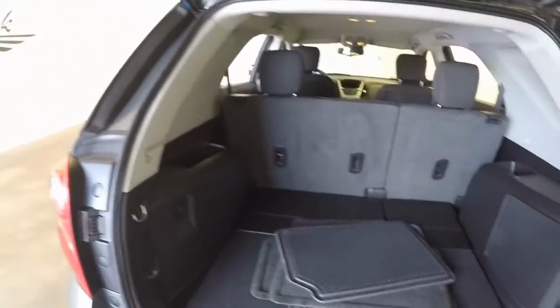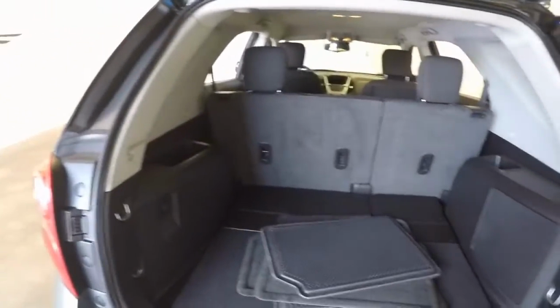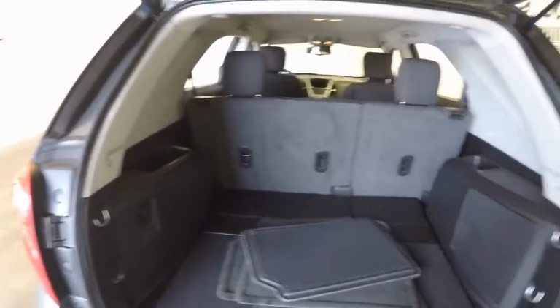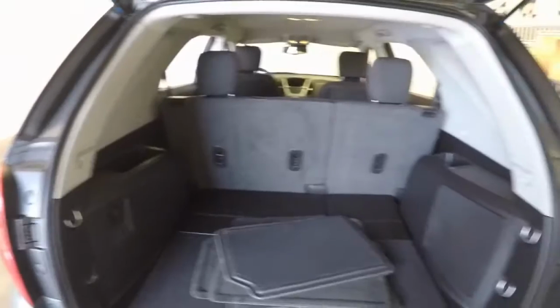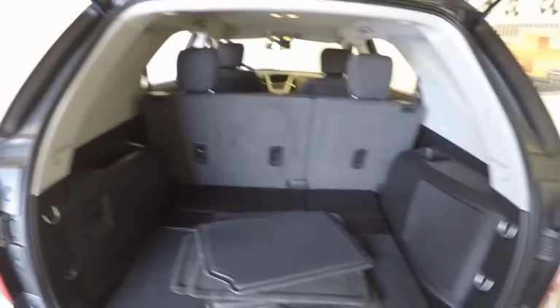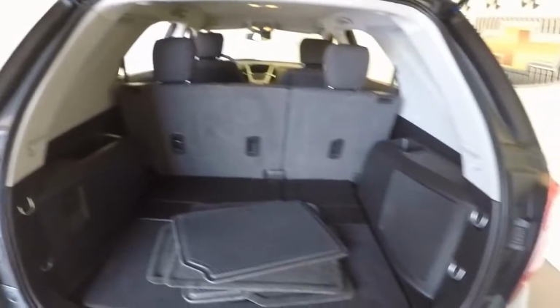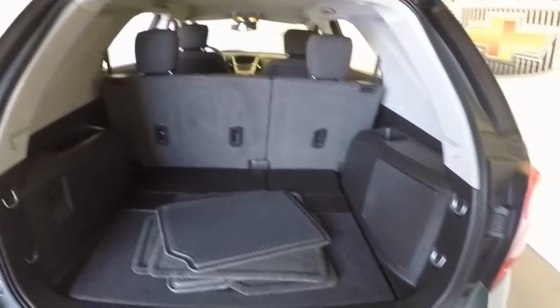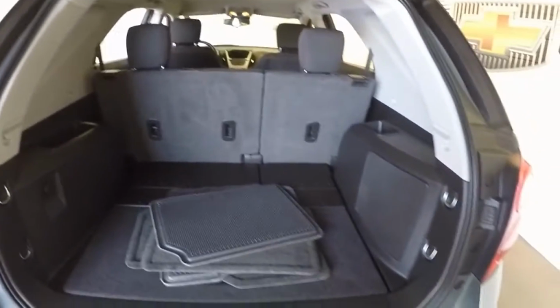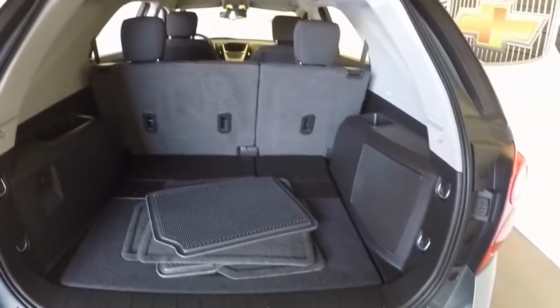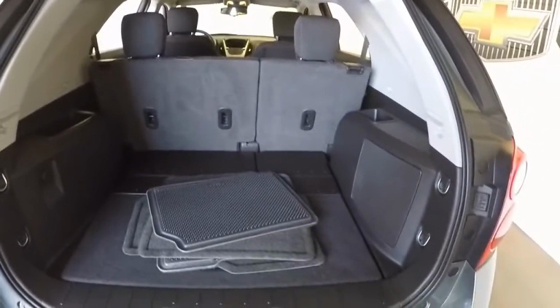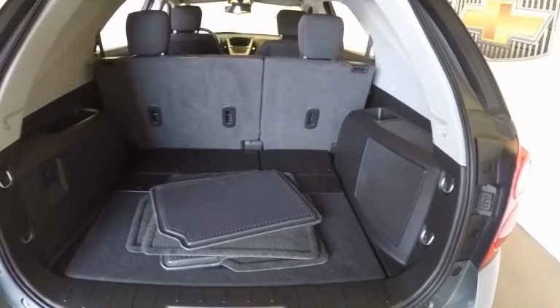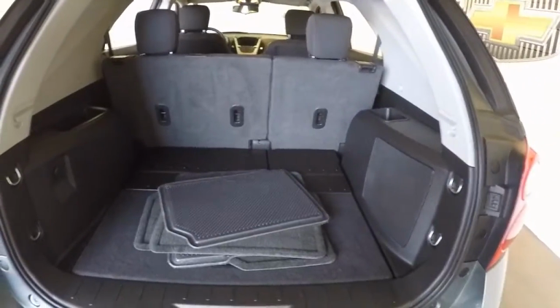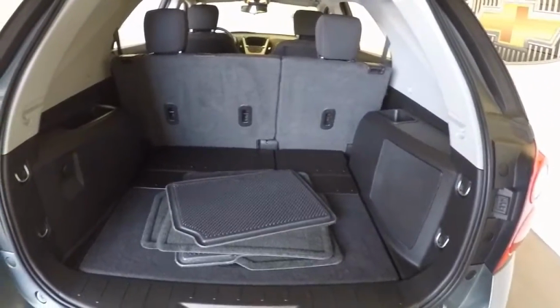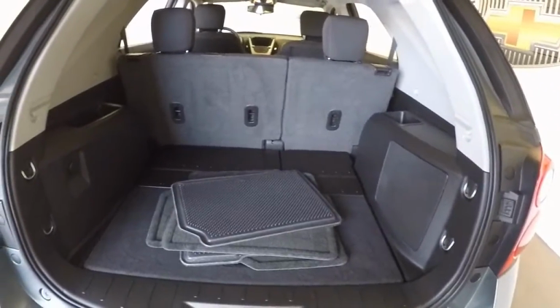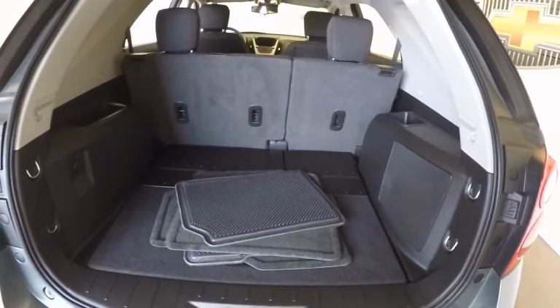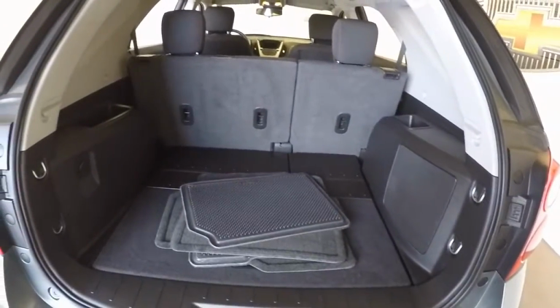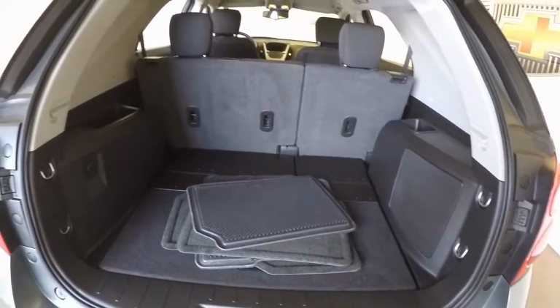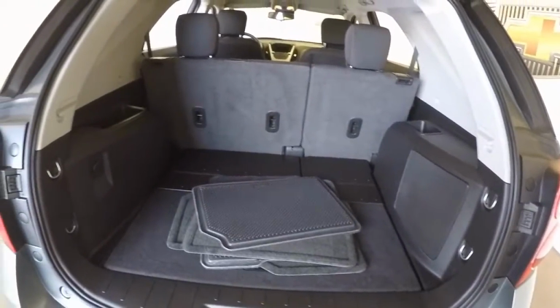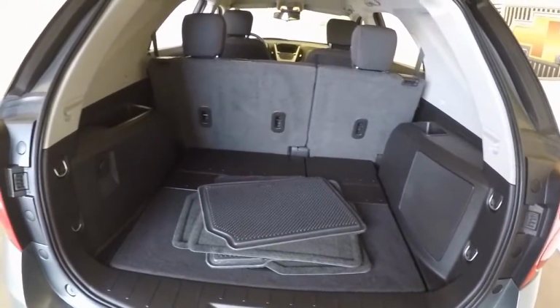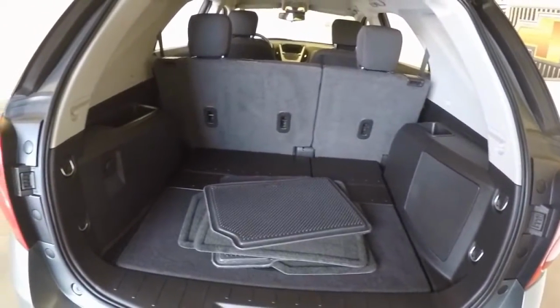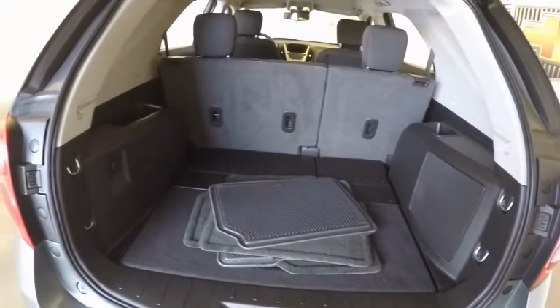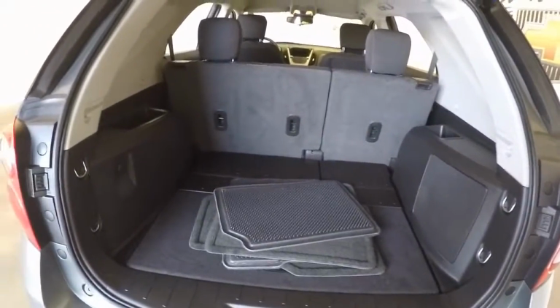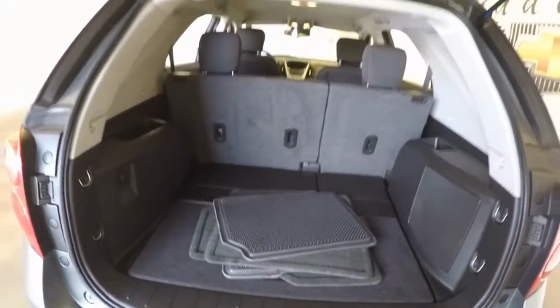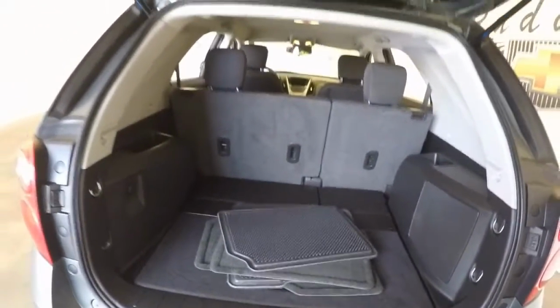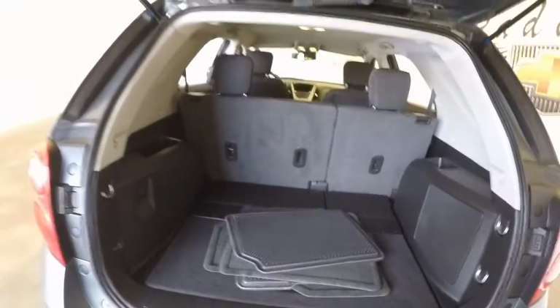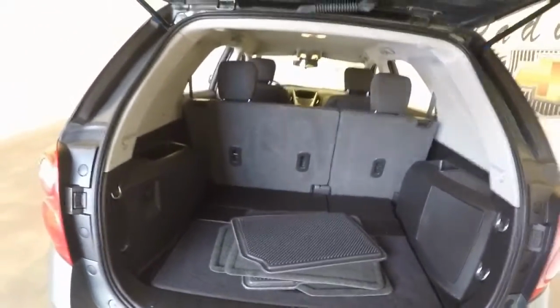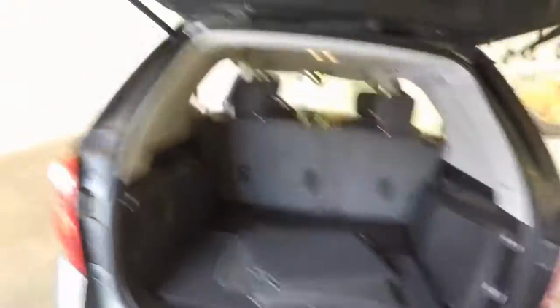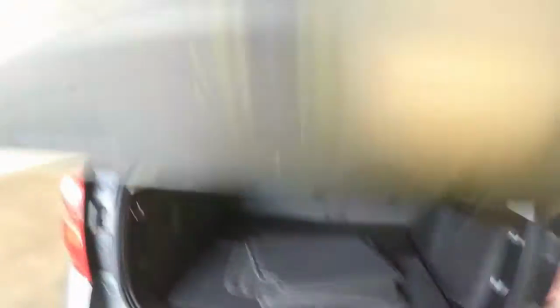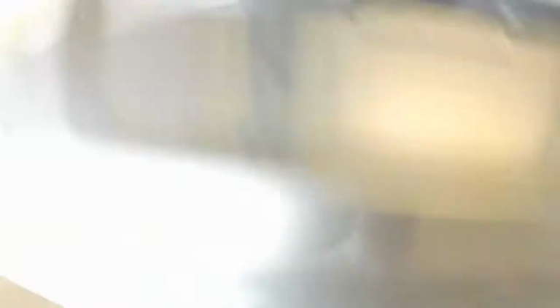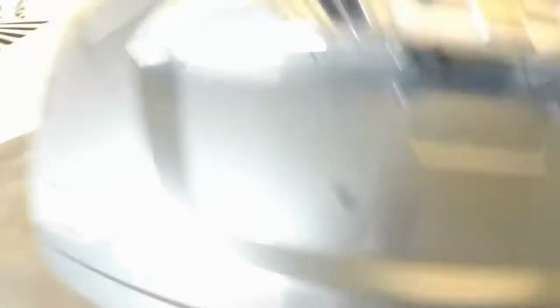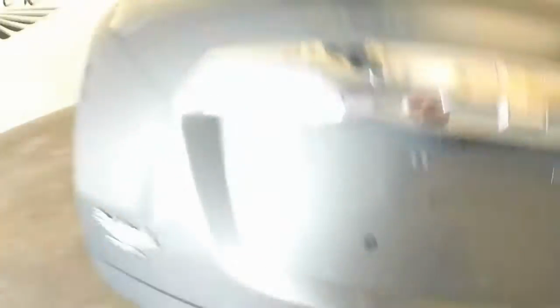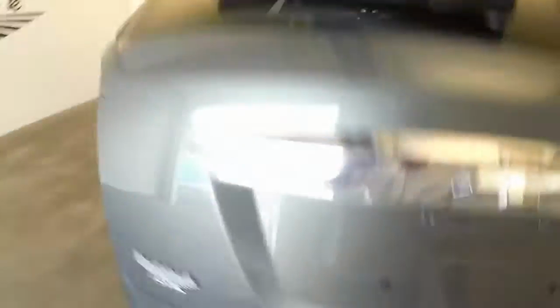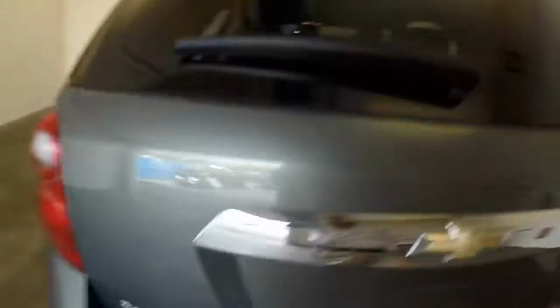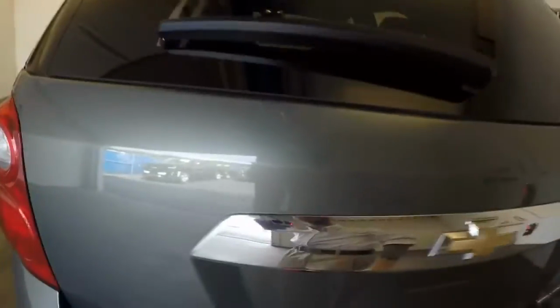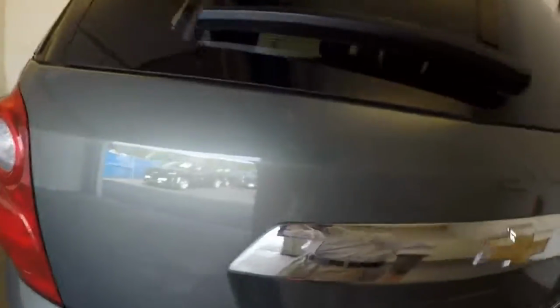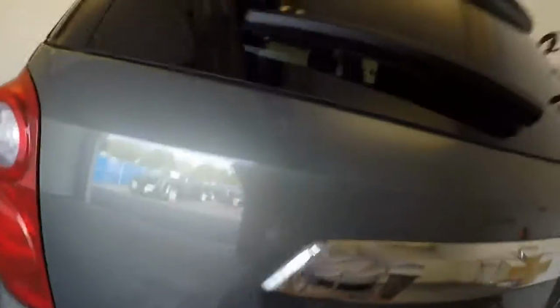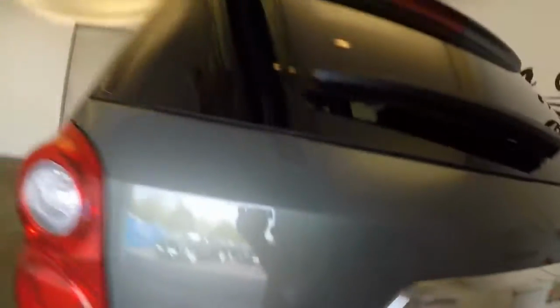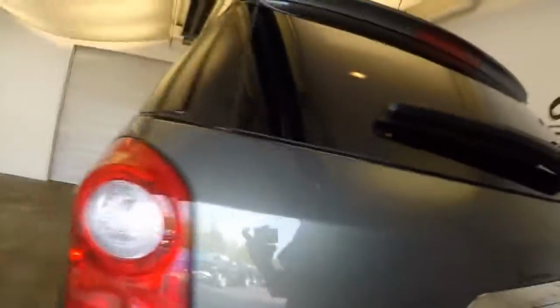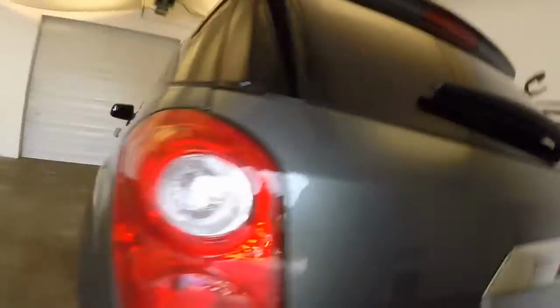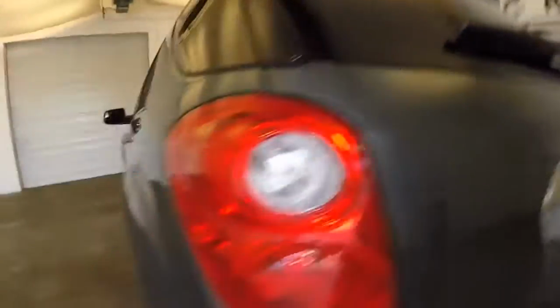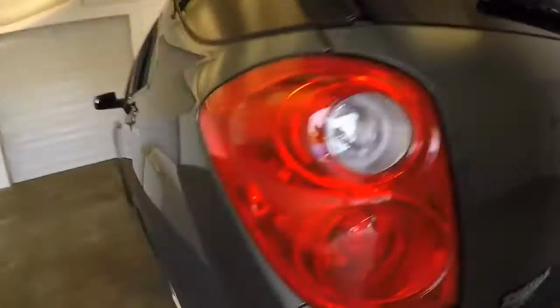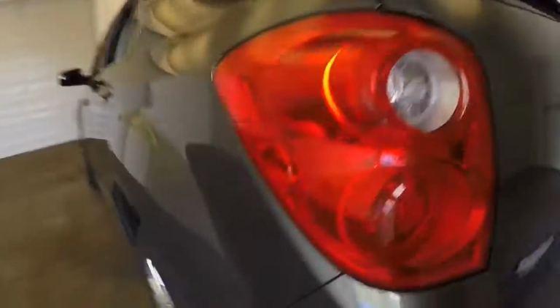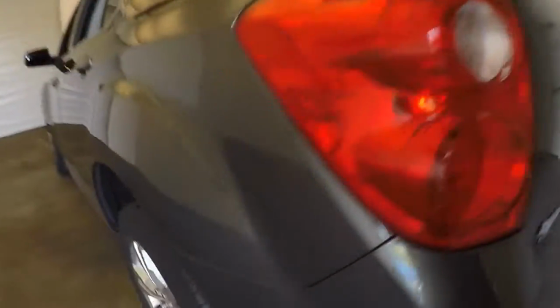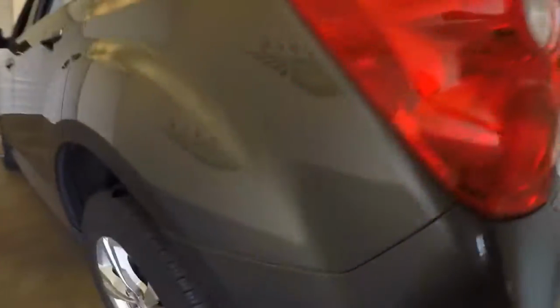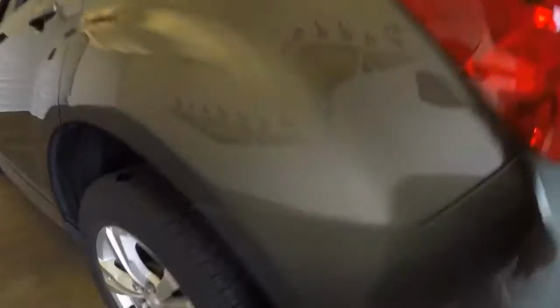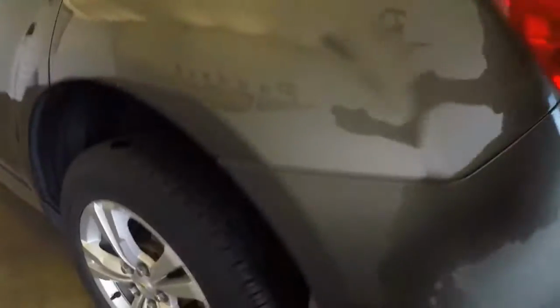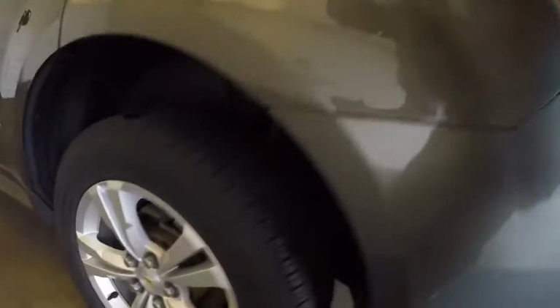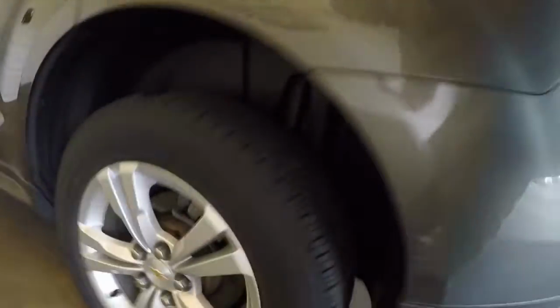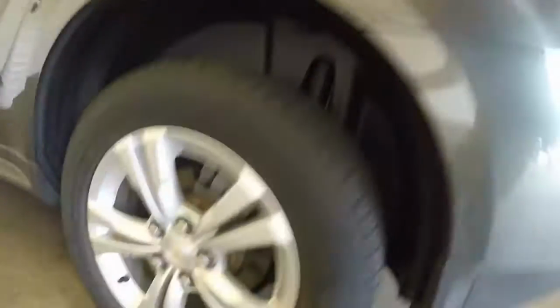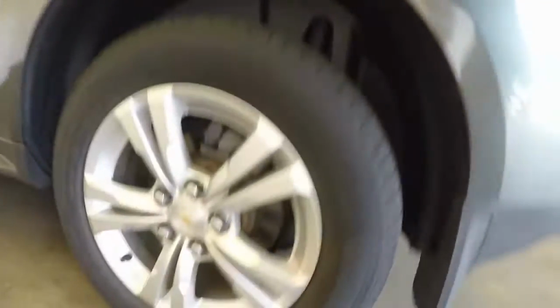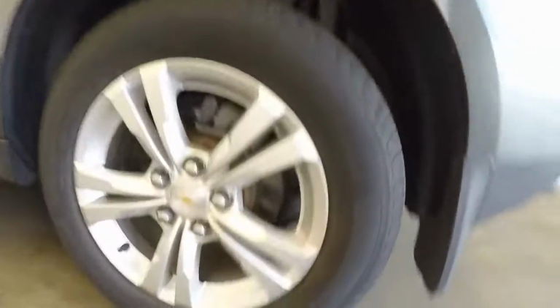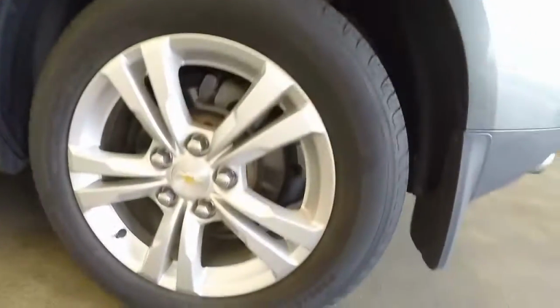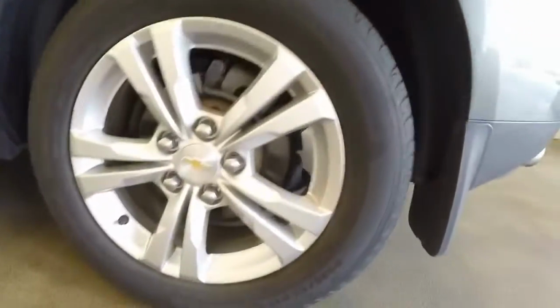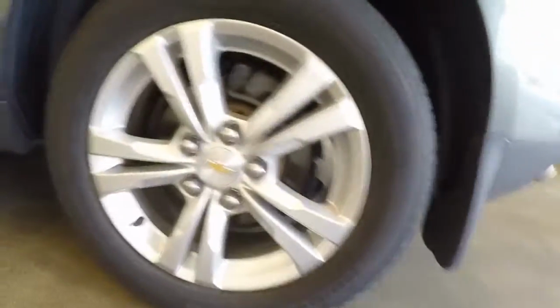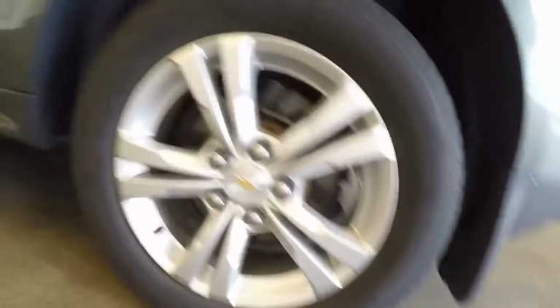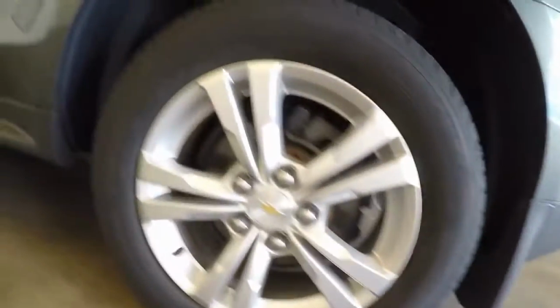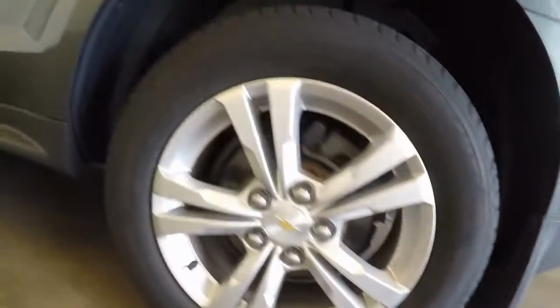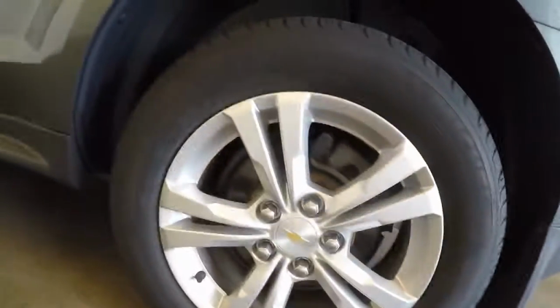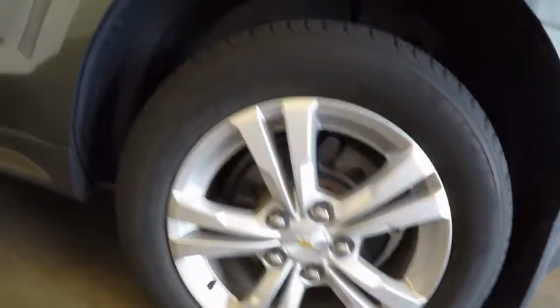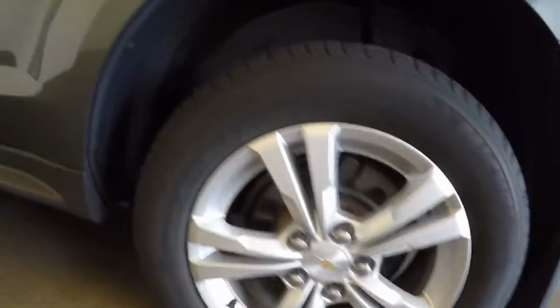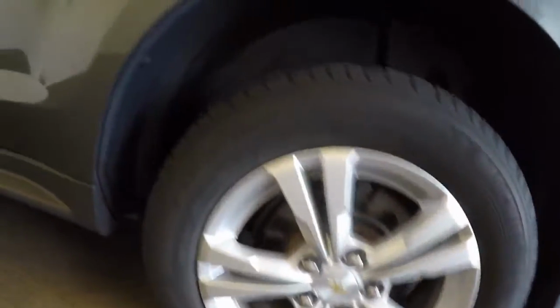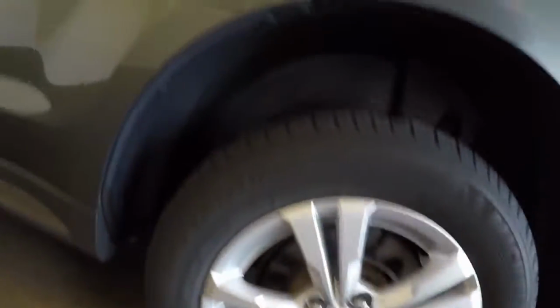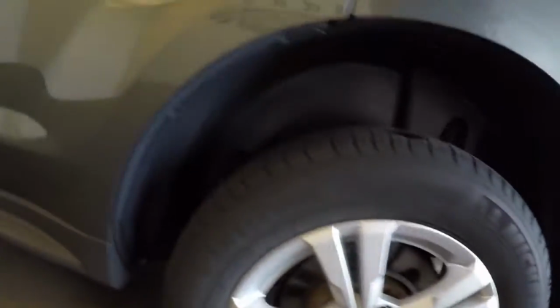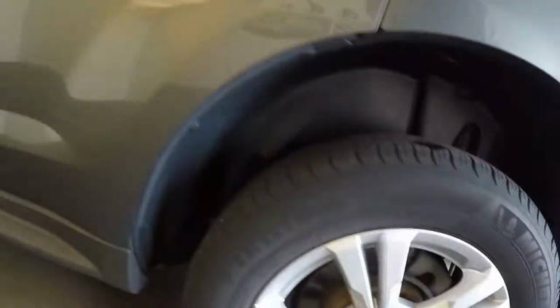Plenty of space in the trunk. Come around — nice alloy wheels, good tires.